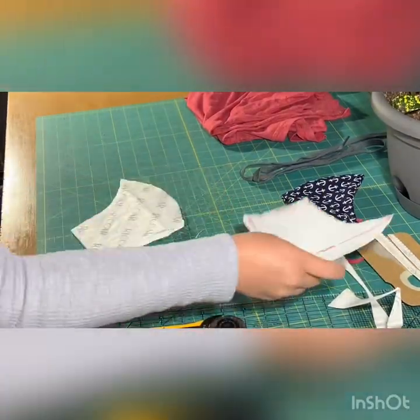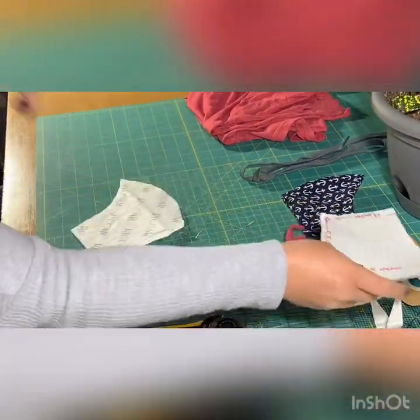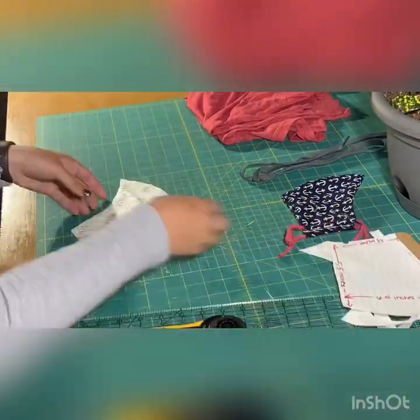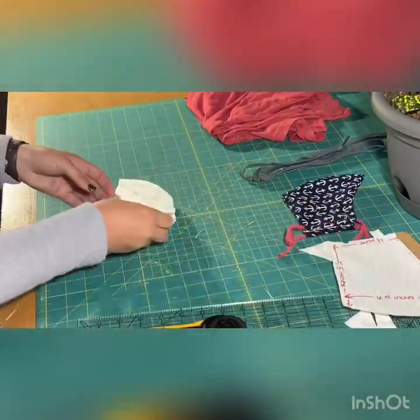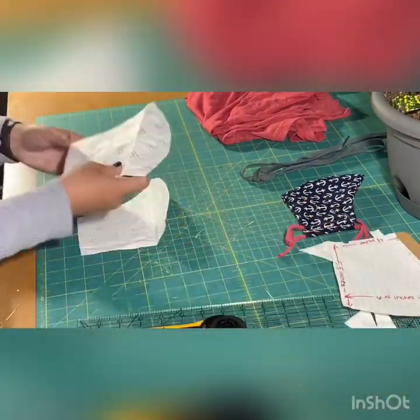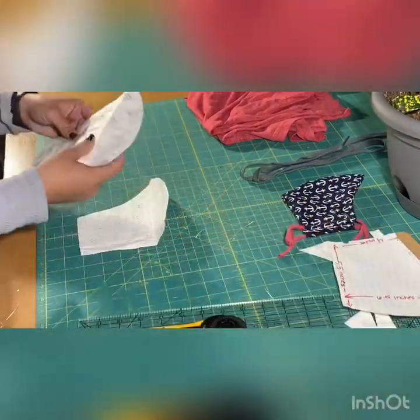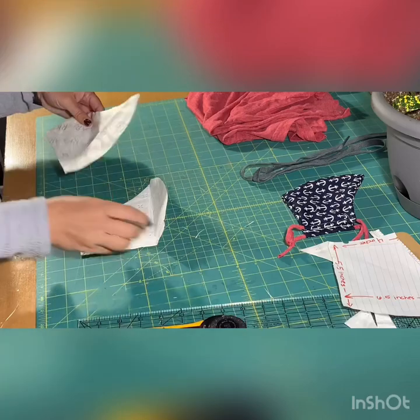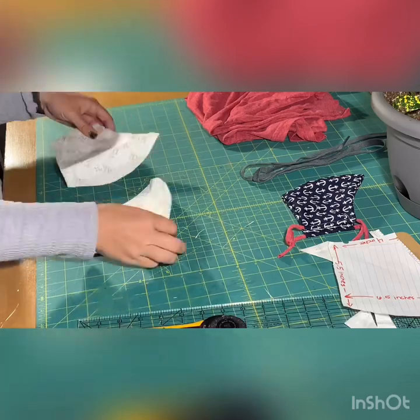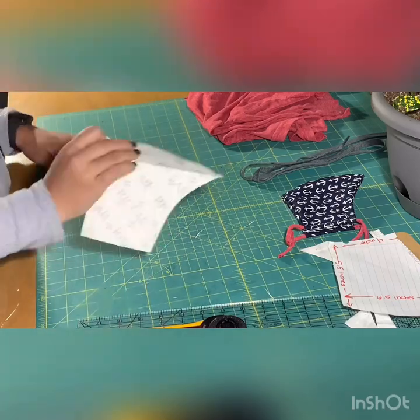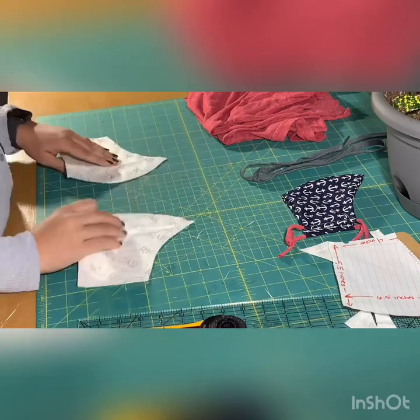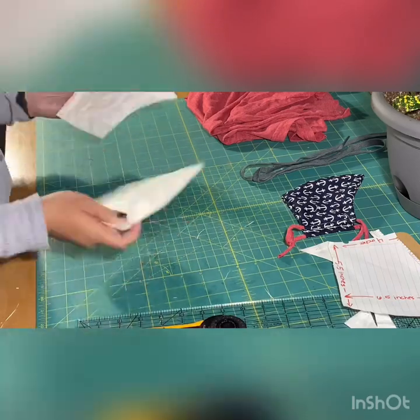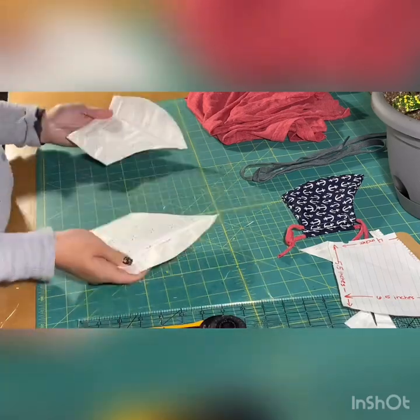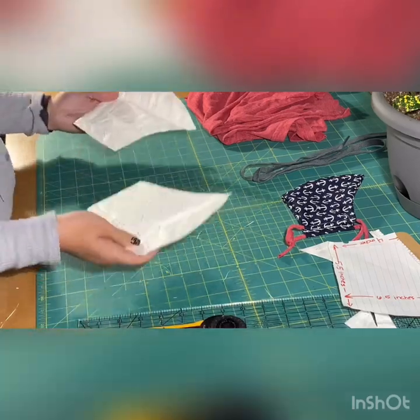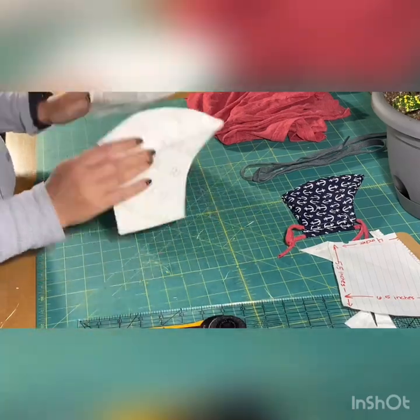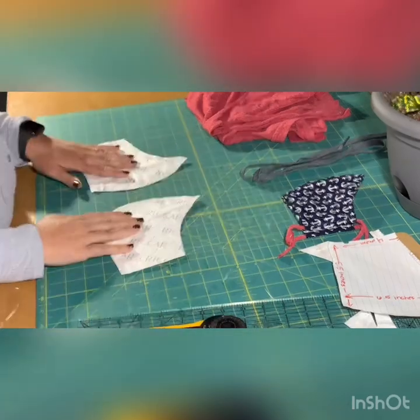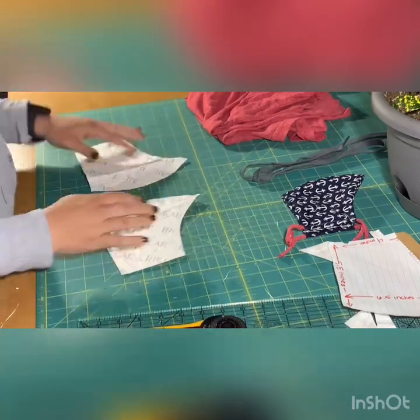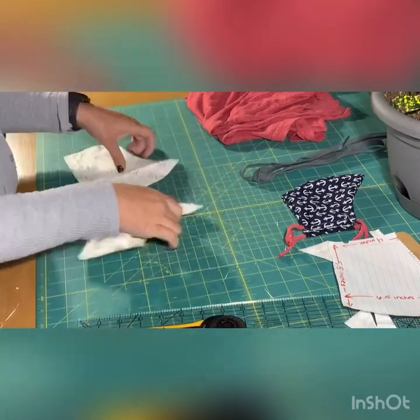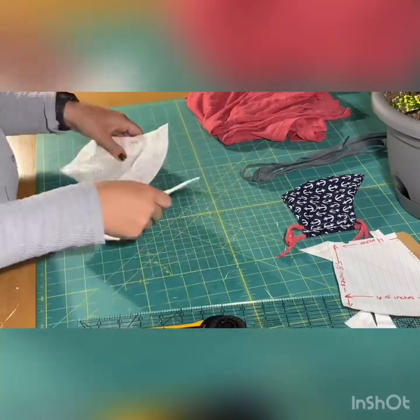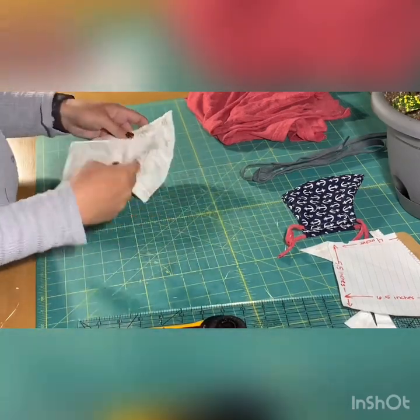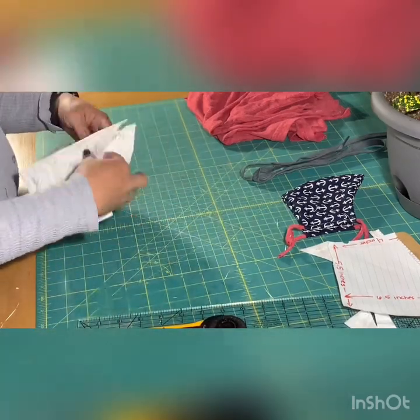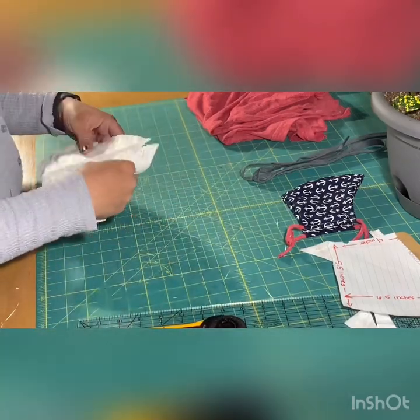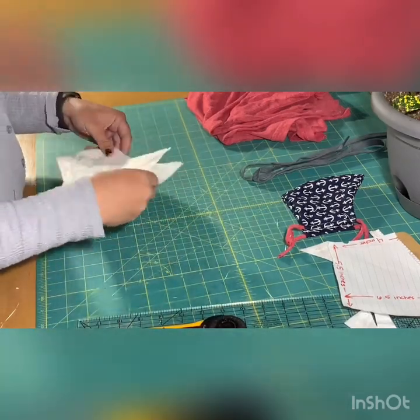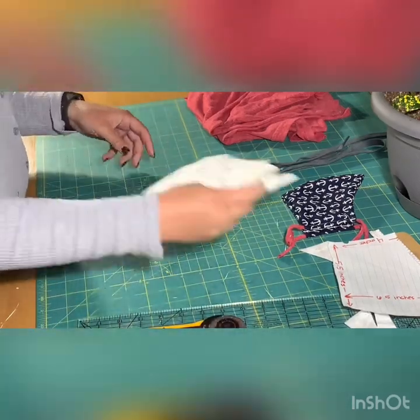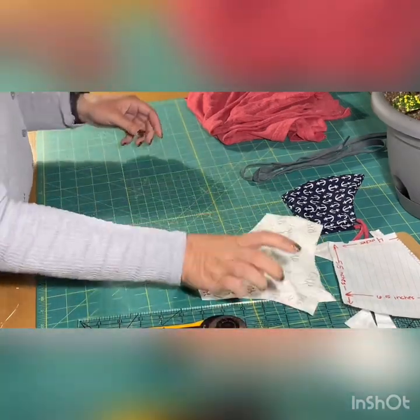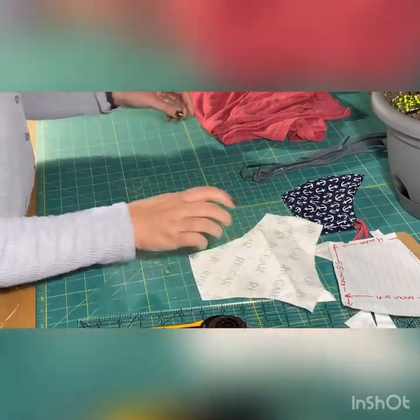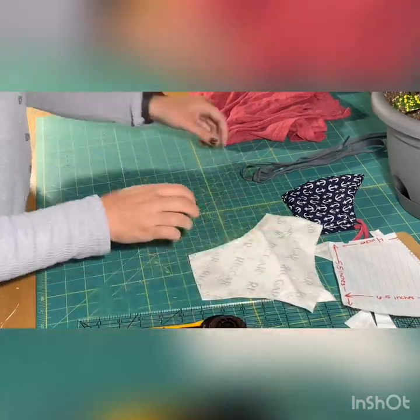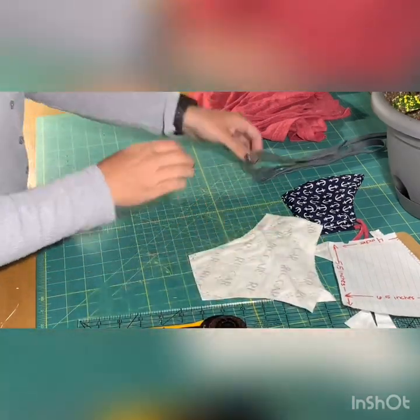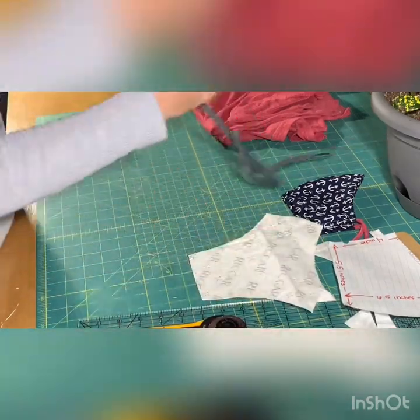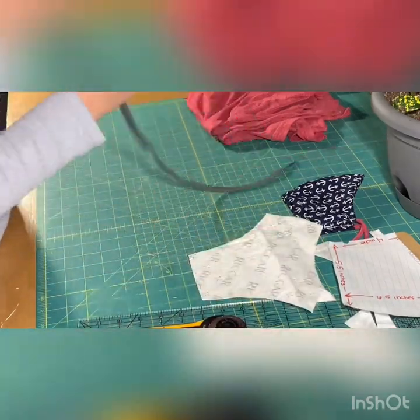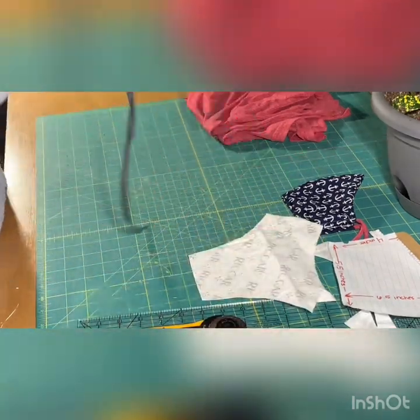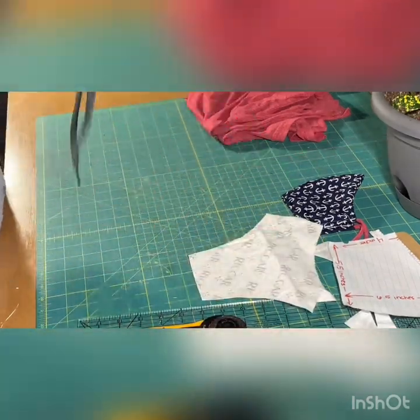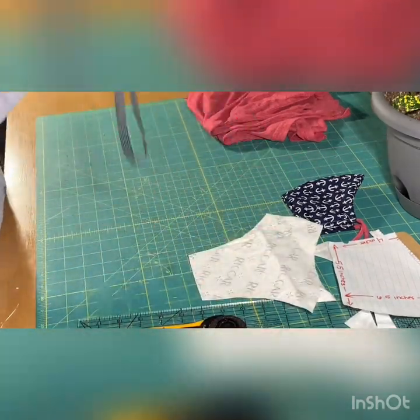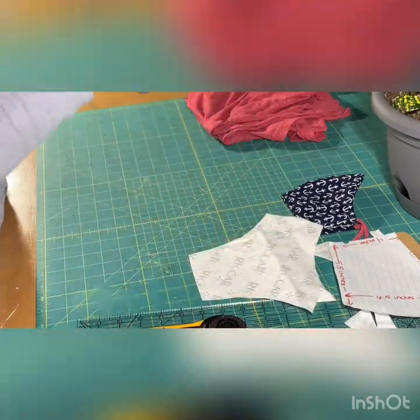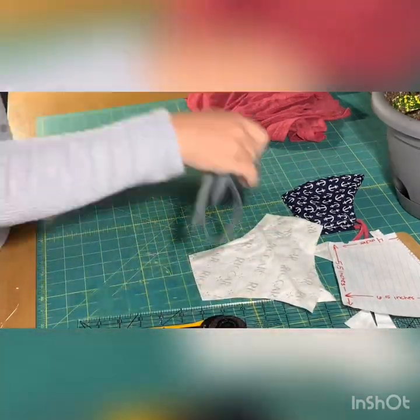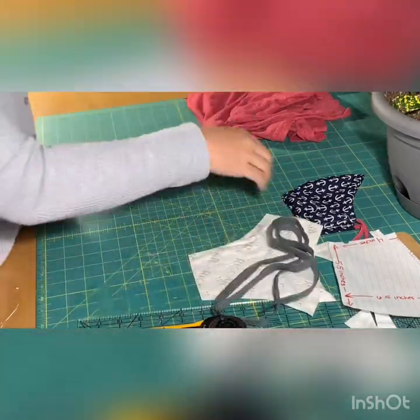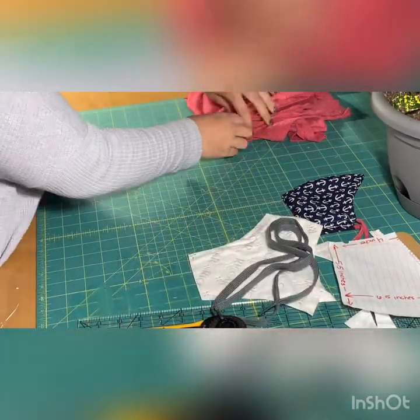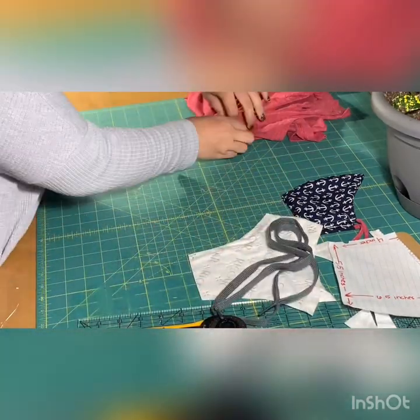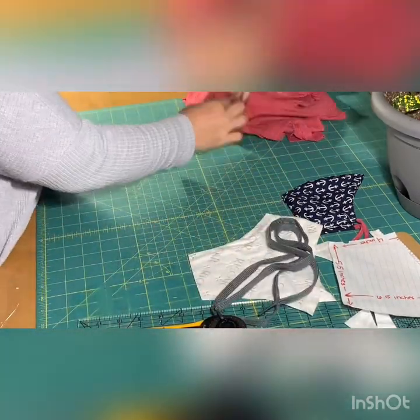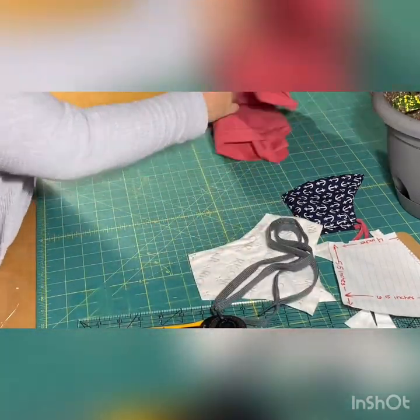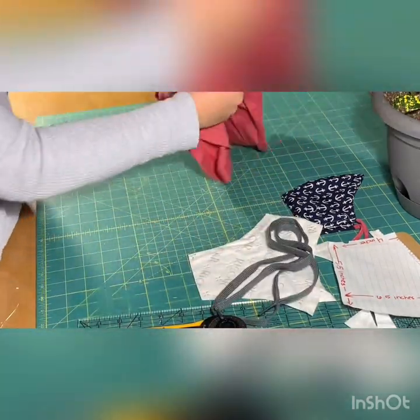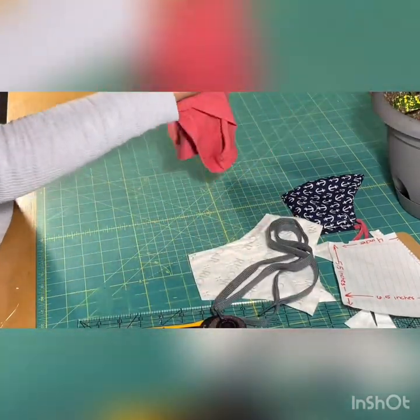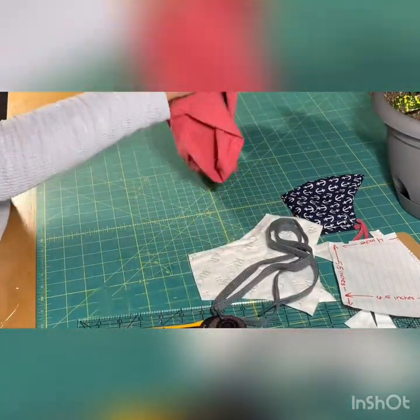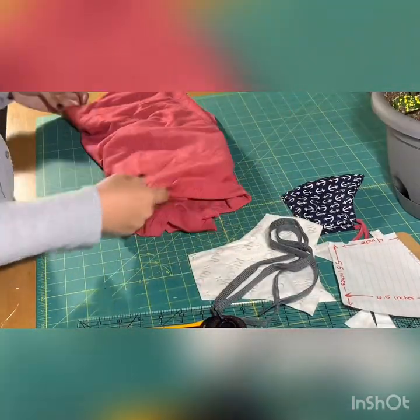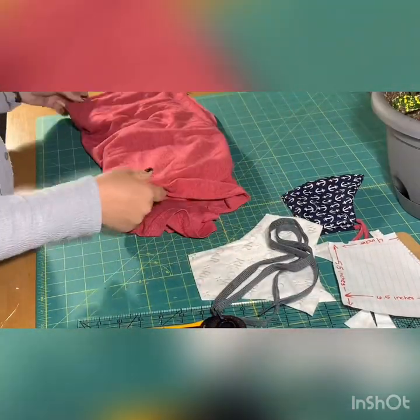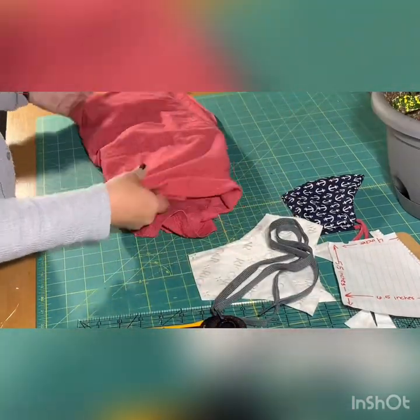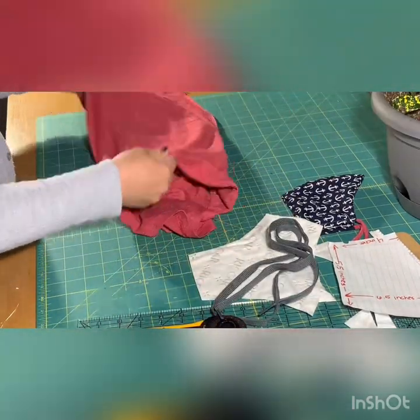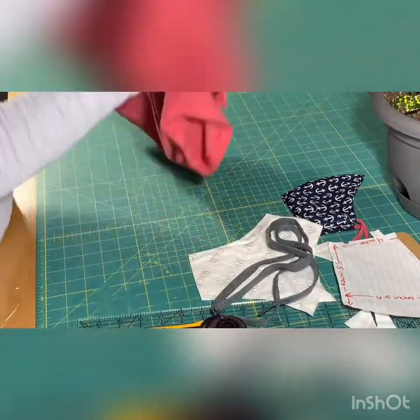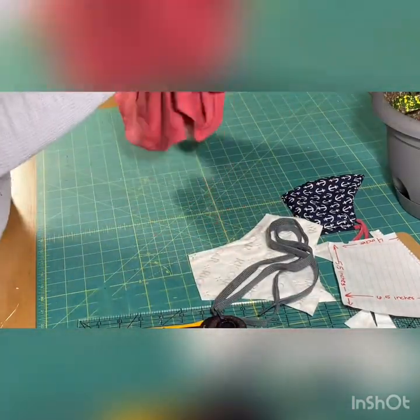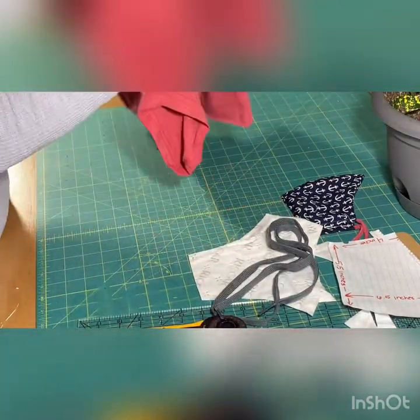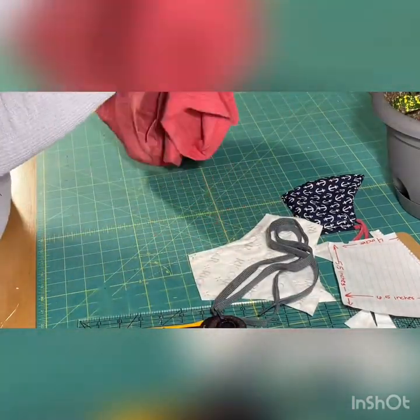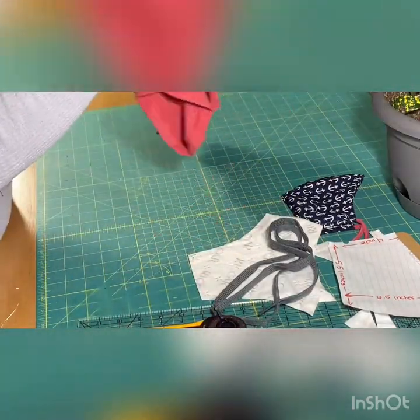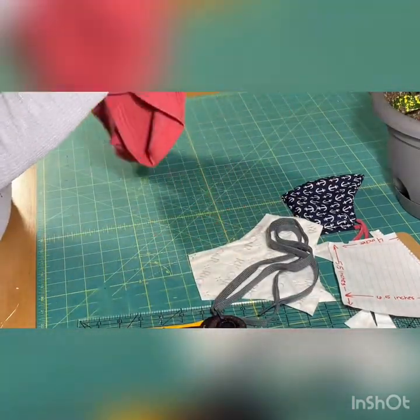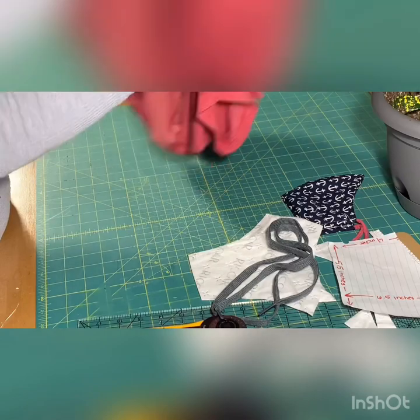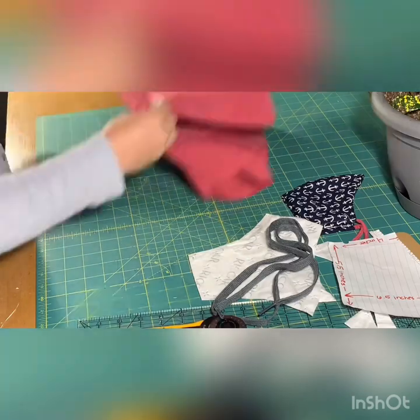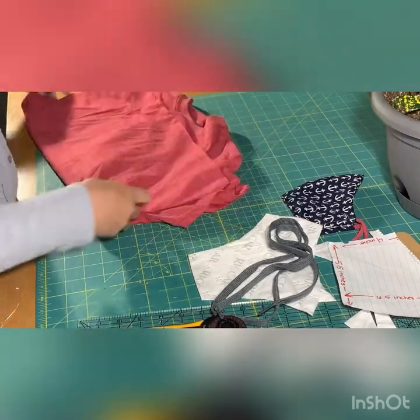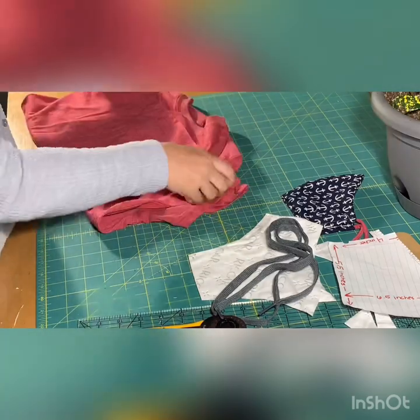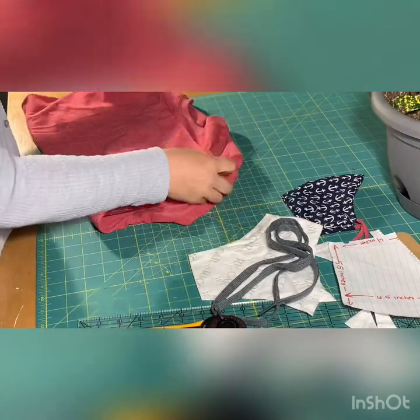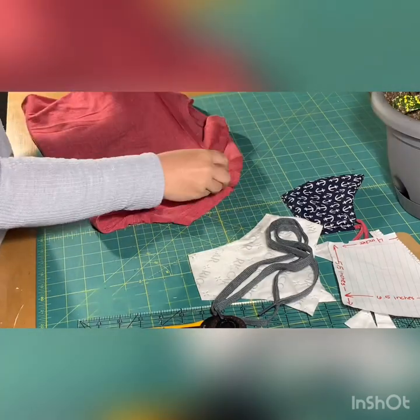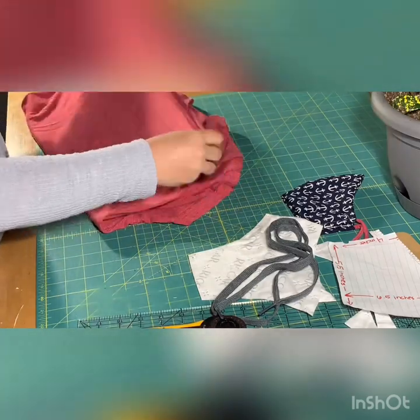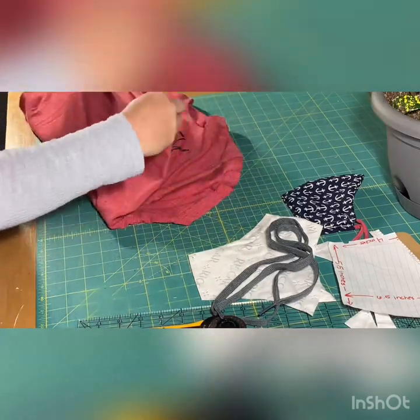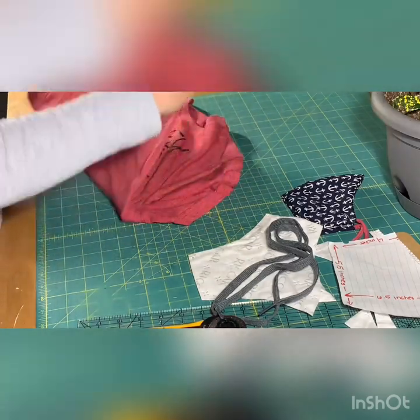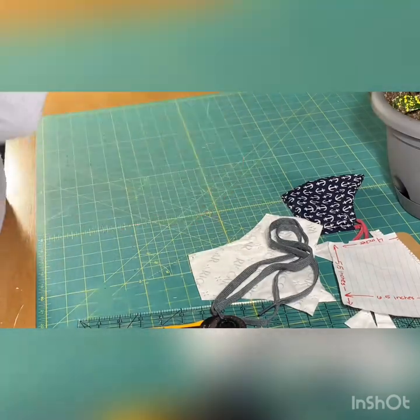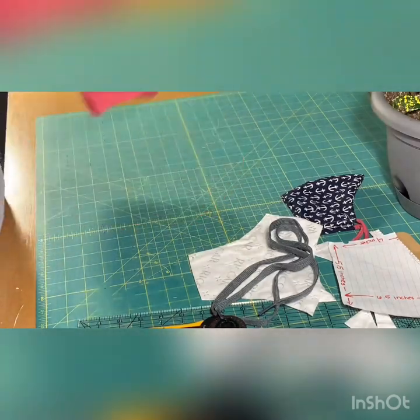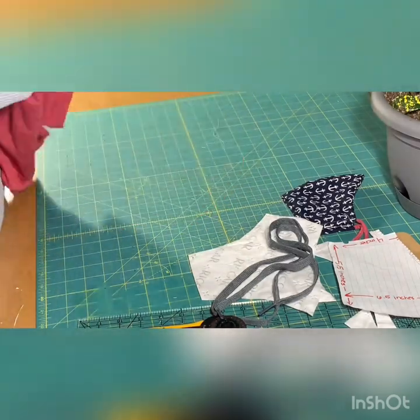If you are going to use a t-shirt as your straps, simply cut a strip about one inch wide off the bottom of your shirt.